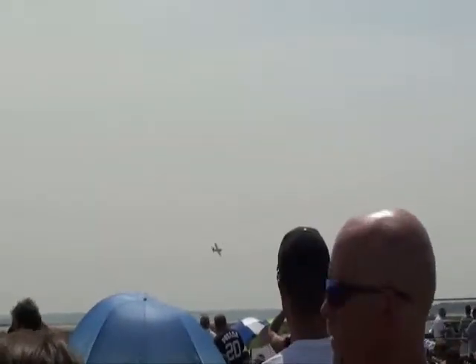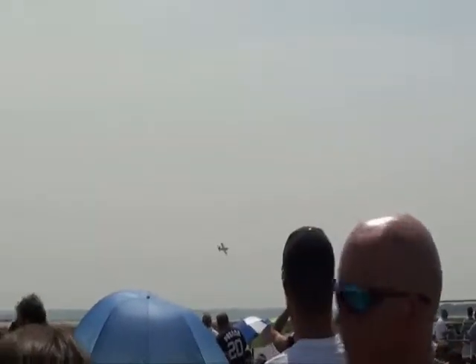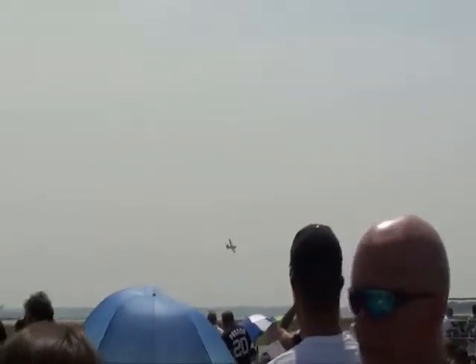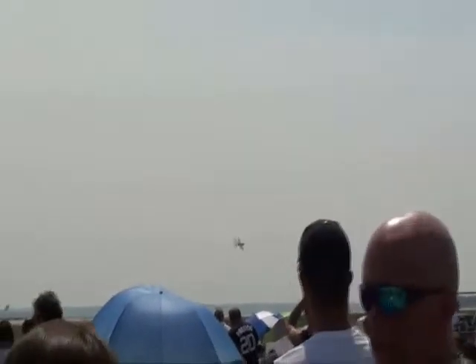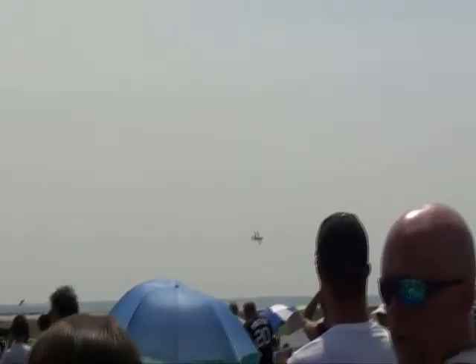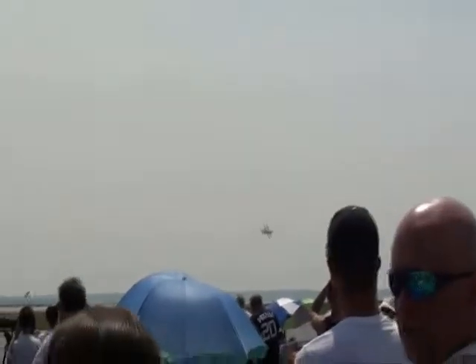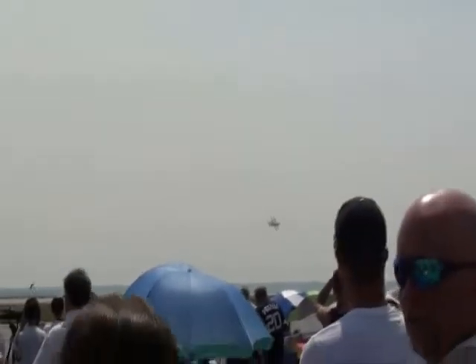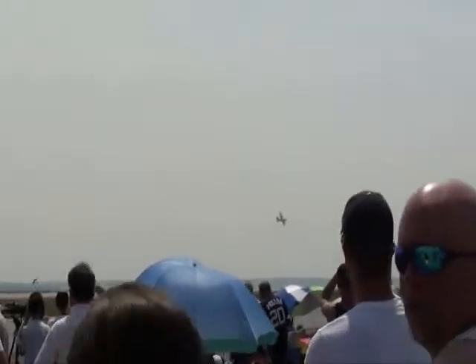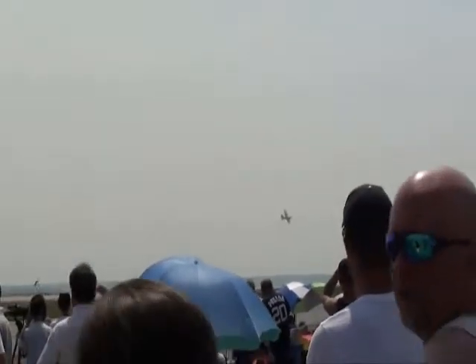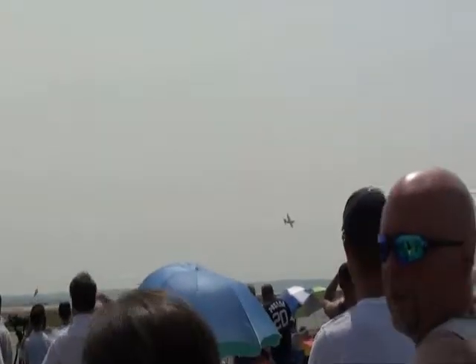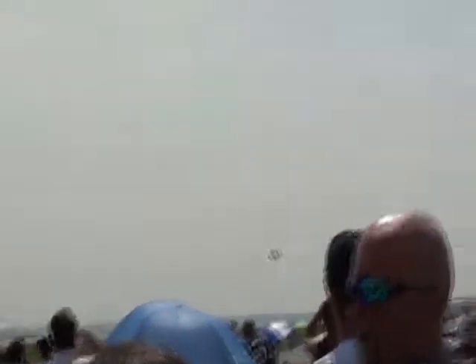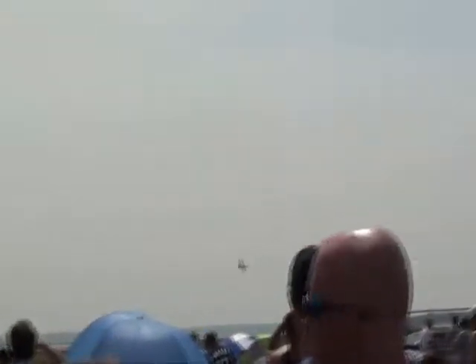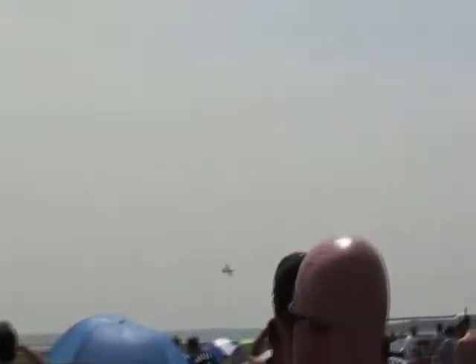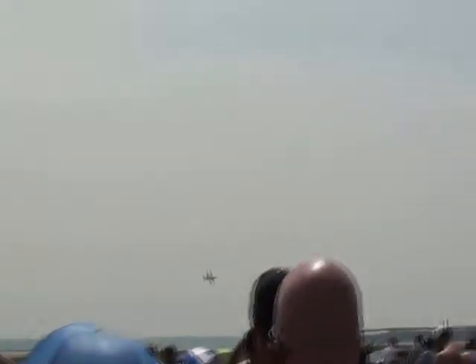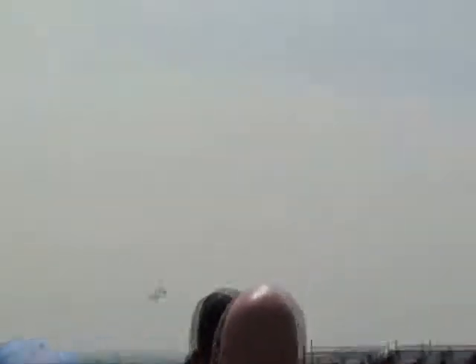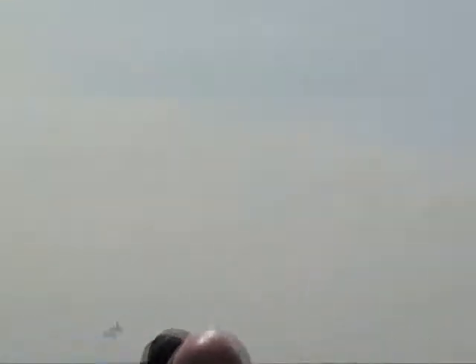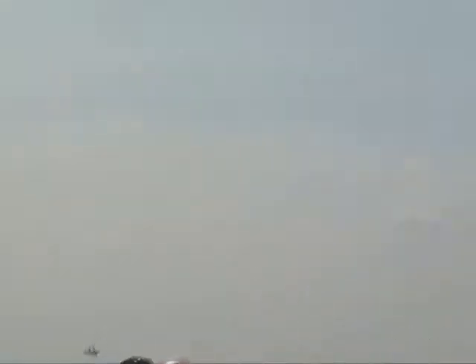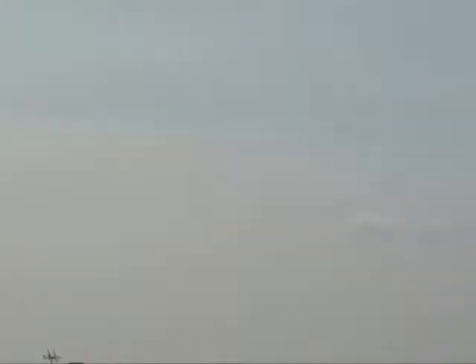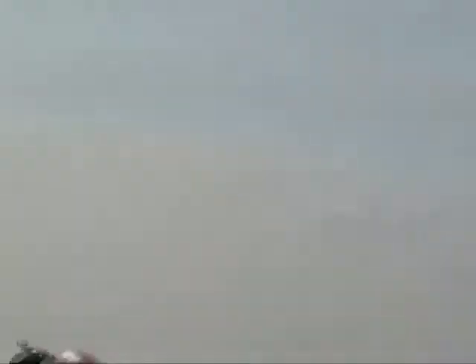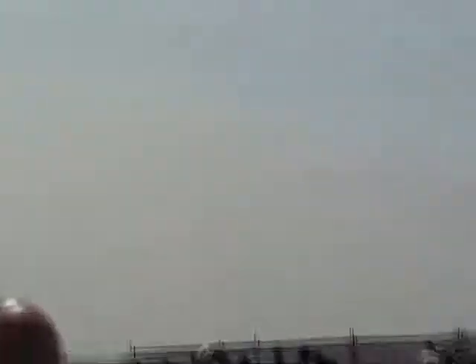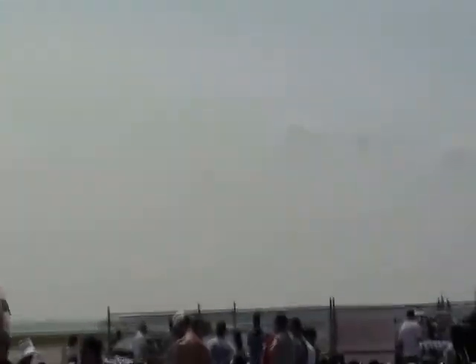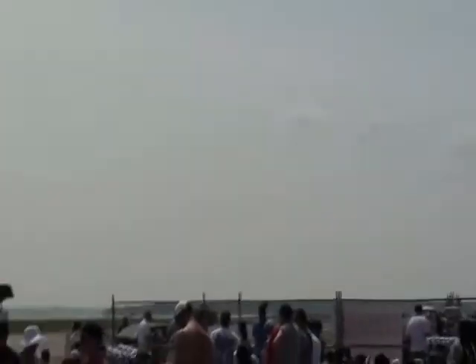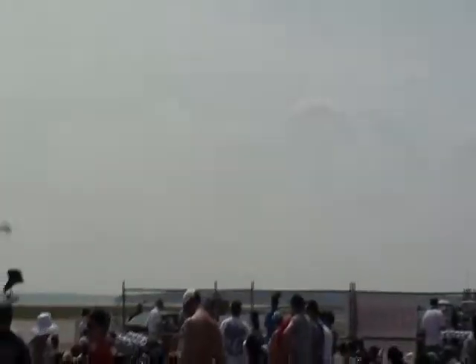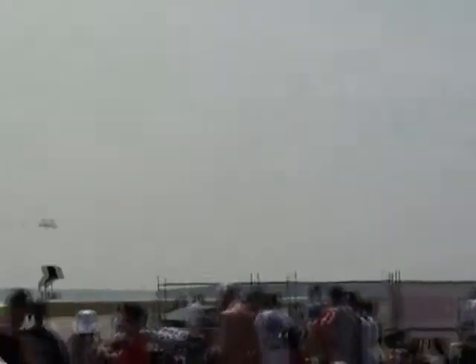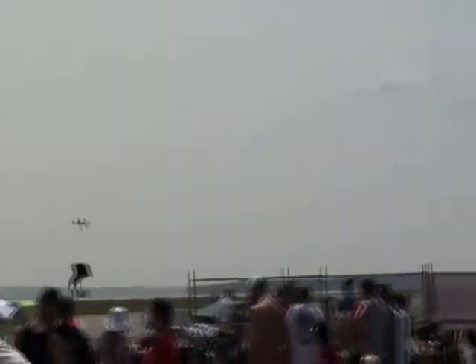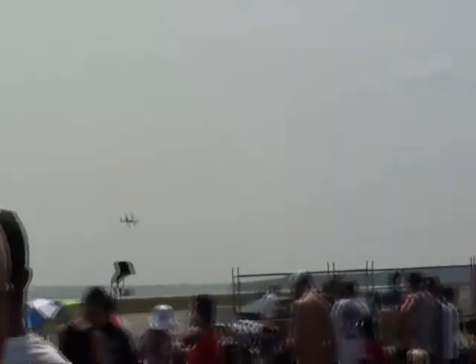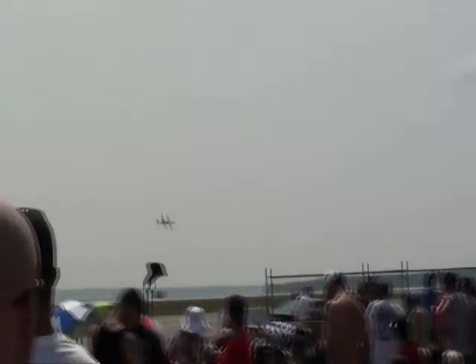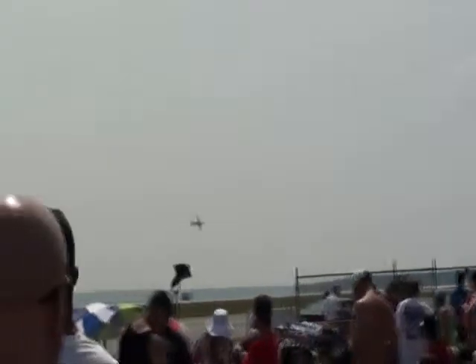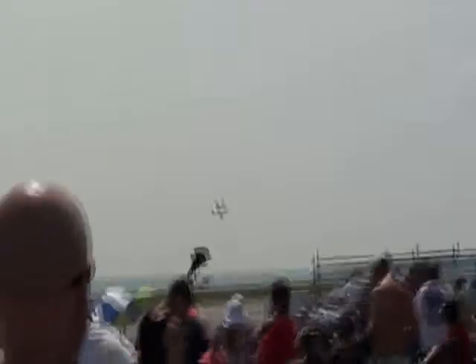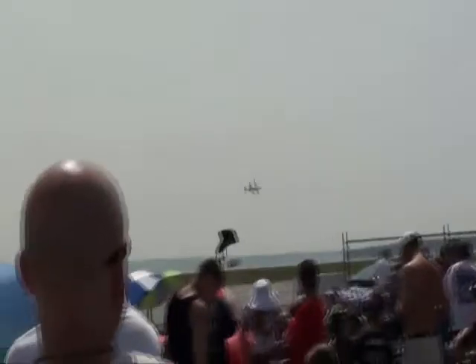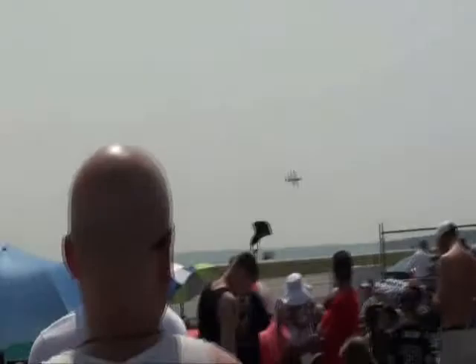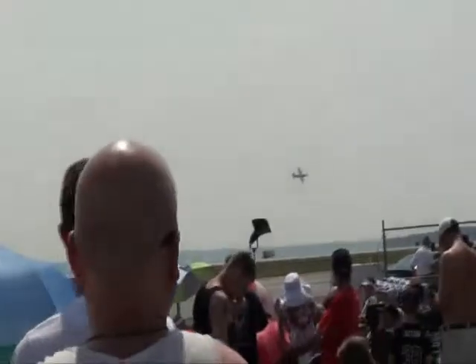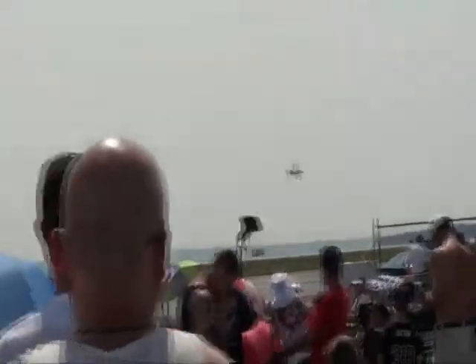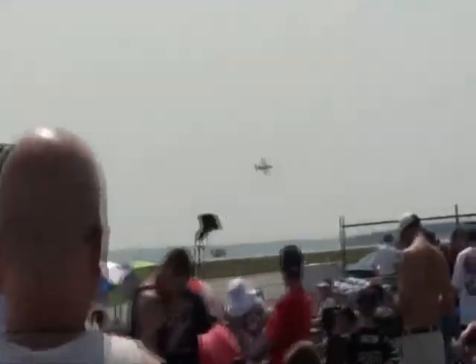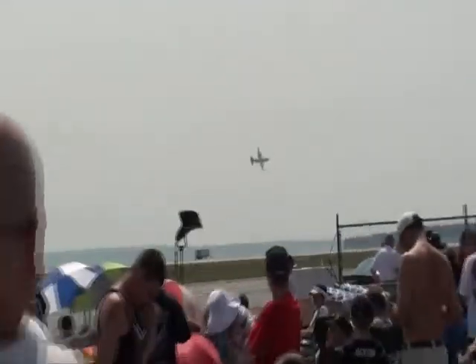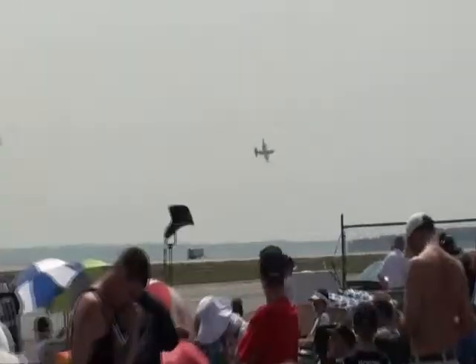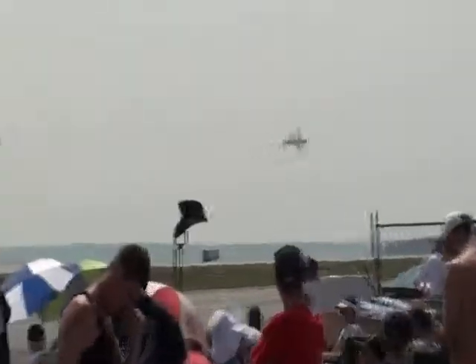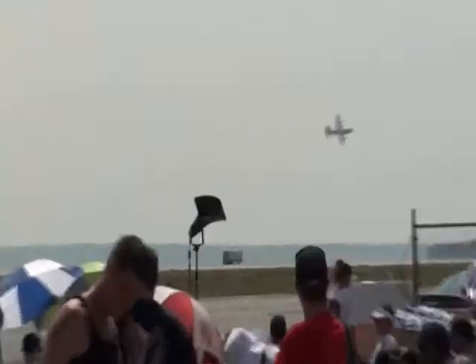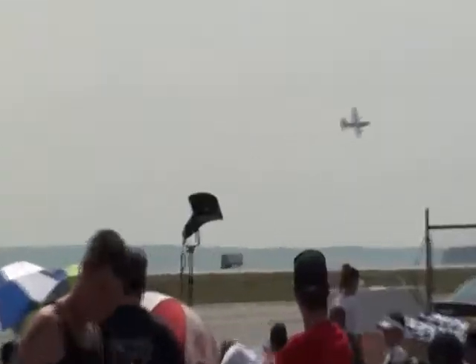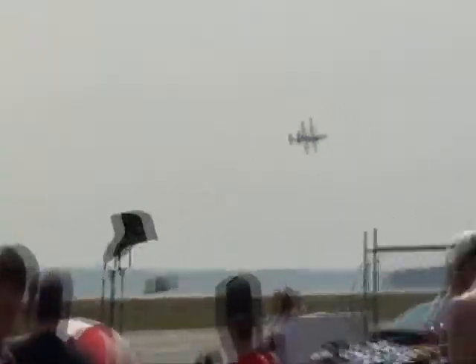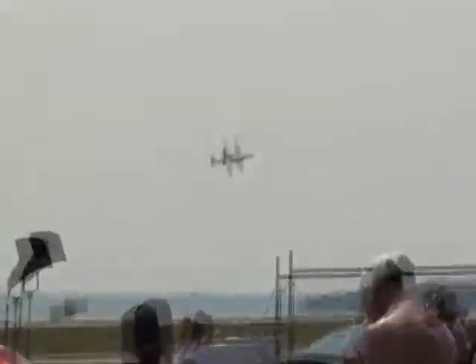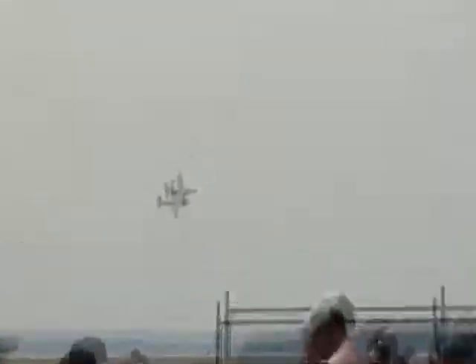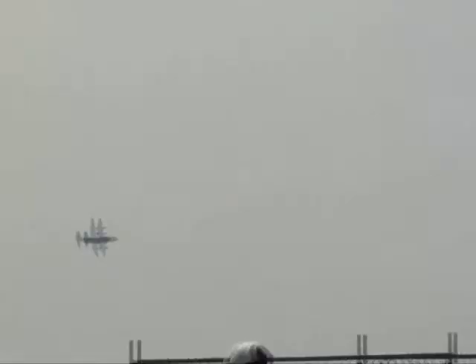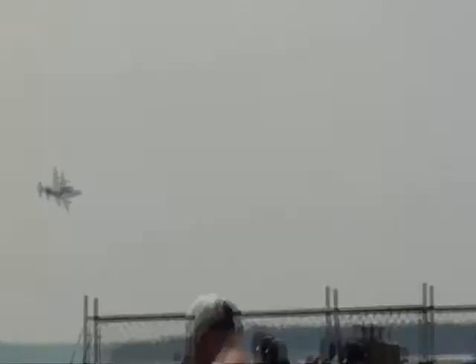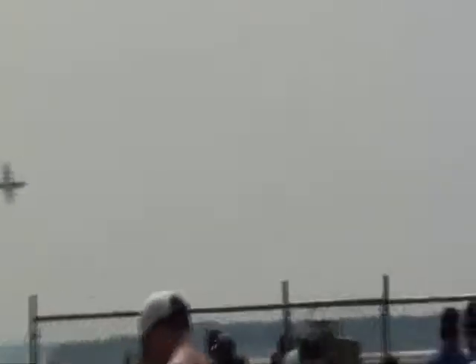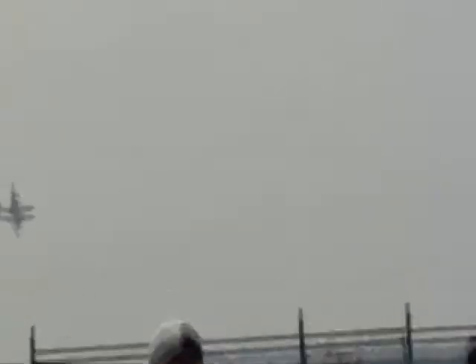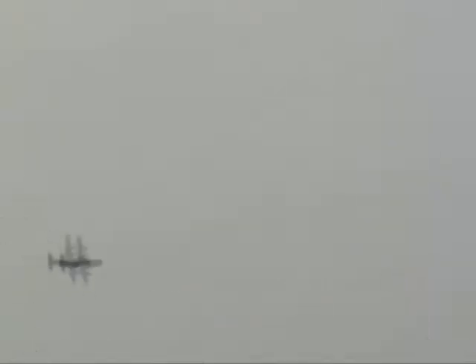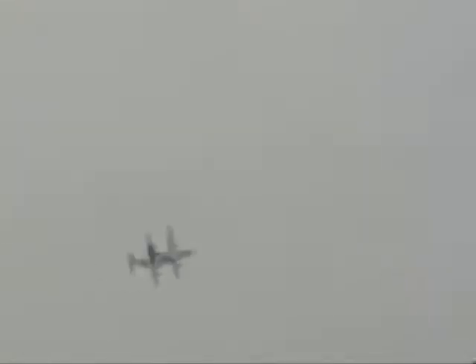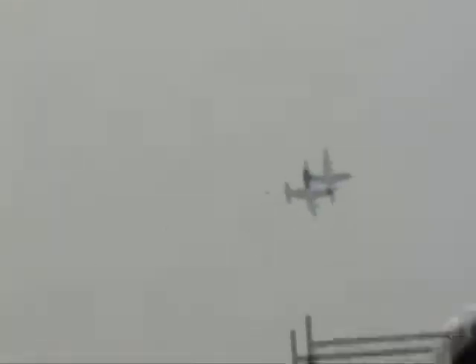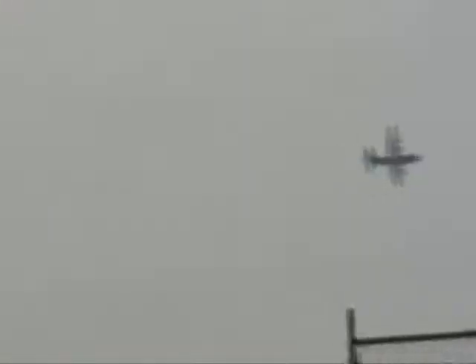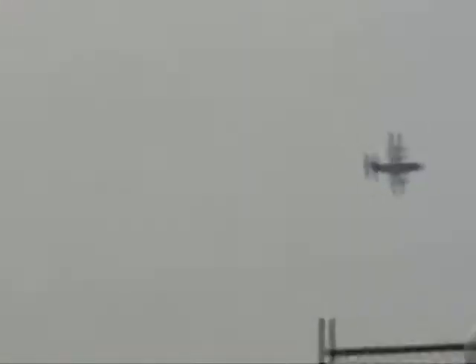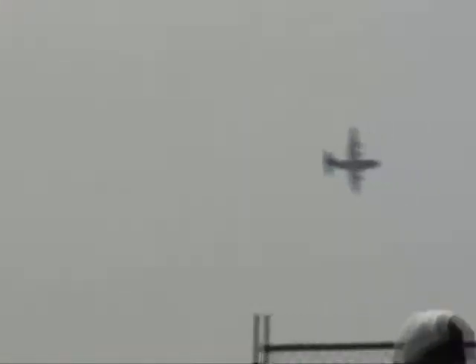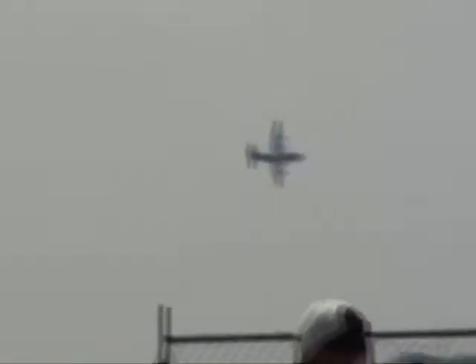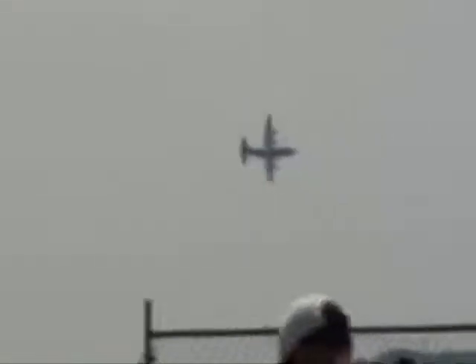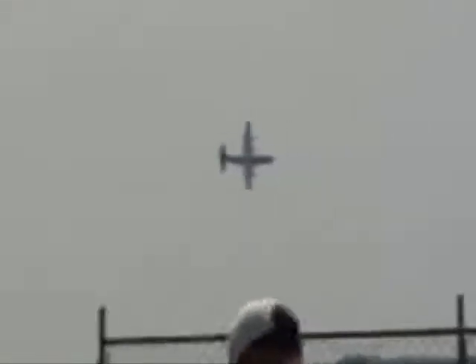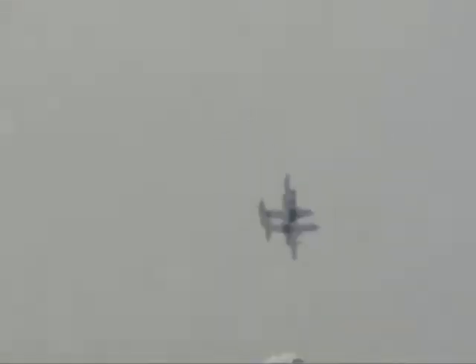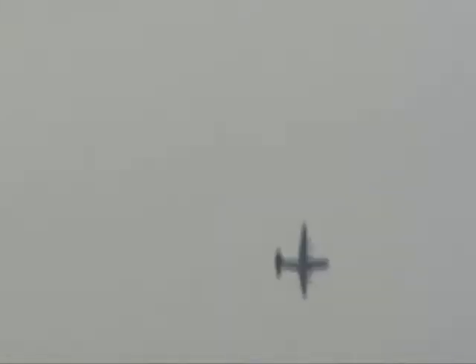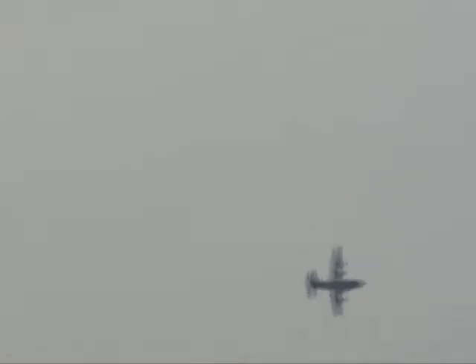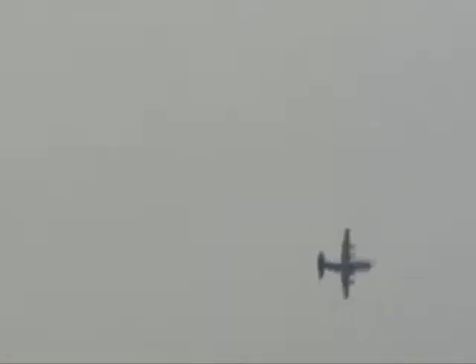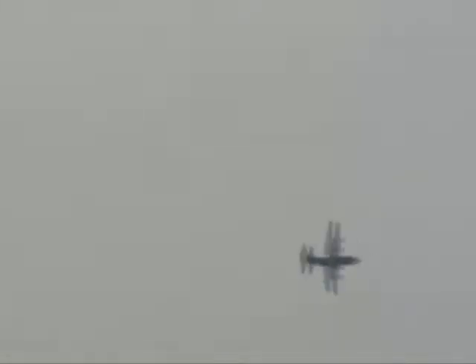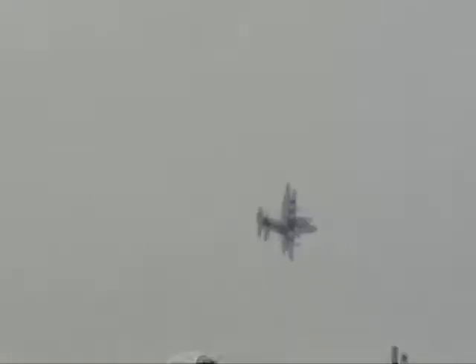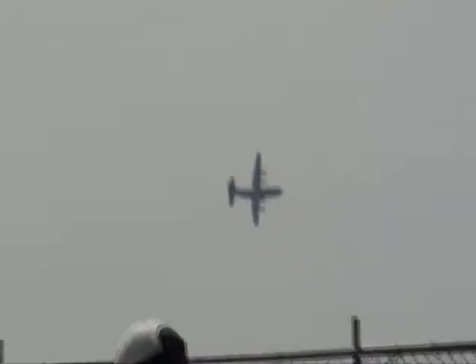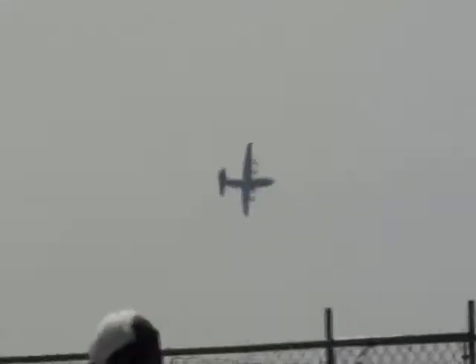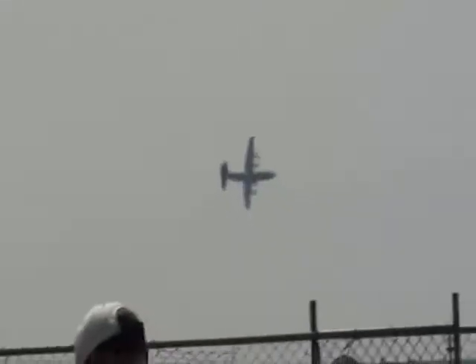Some of you may remember in past years seeing the United States Navy's Flight Demonstration Squadron, the Blue Angels.